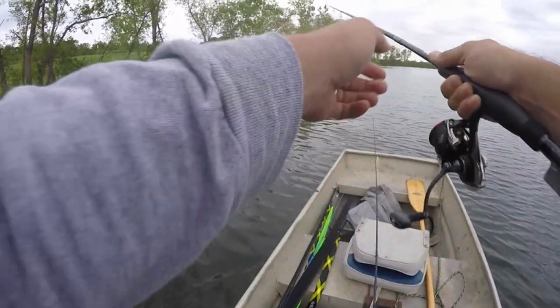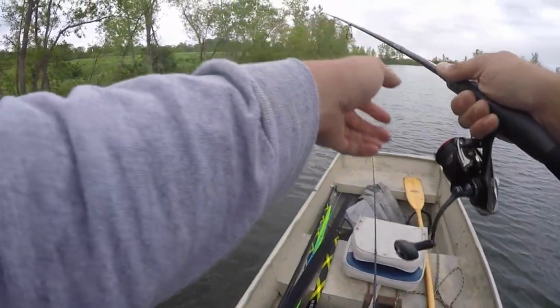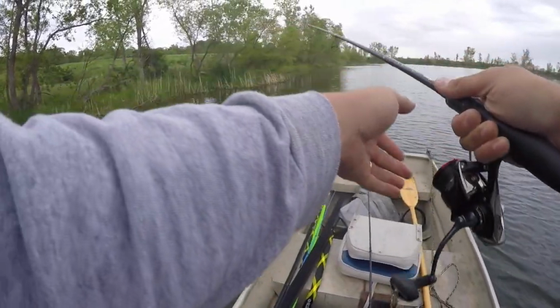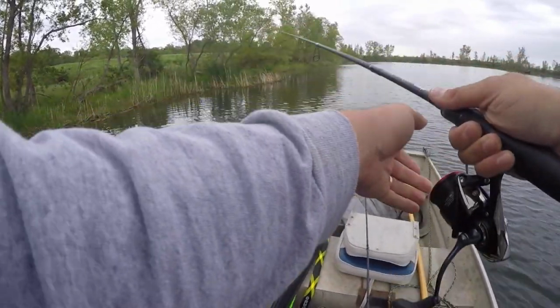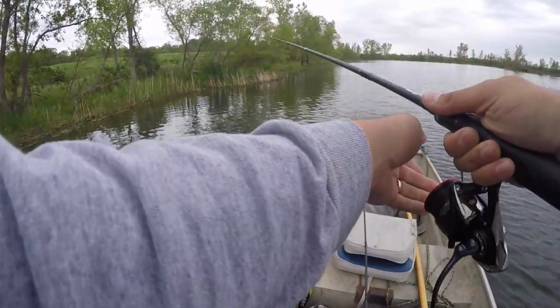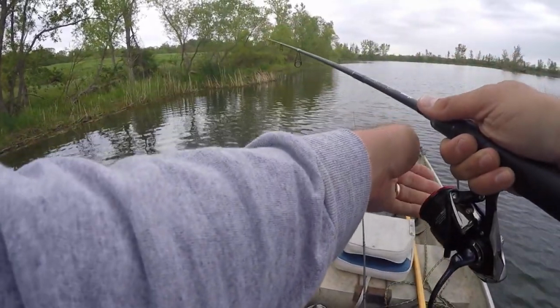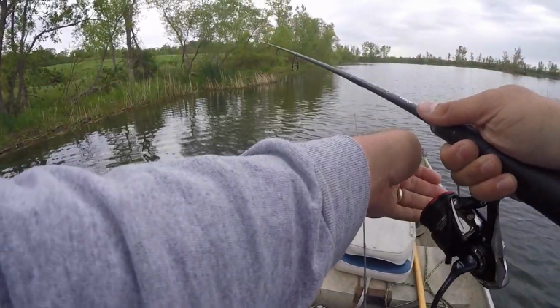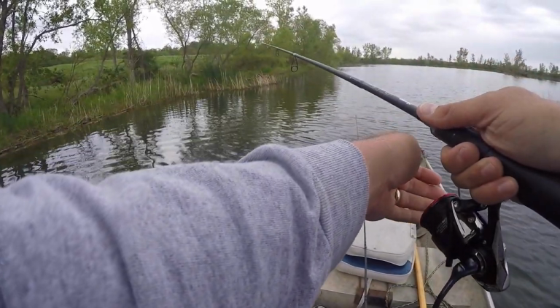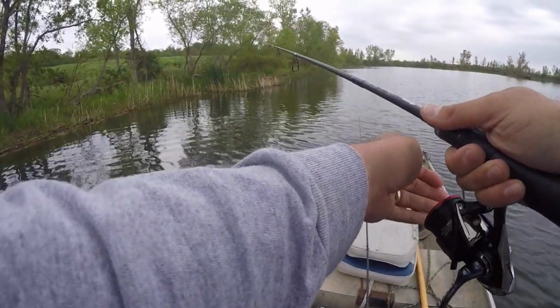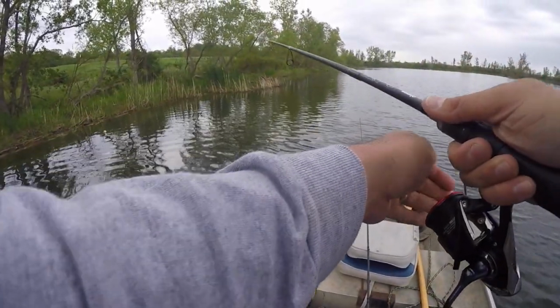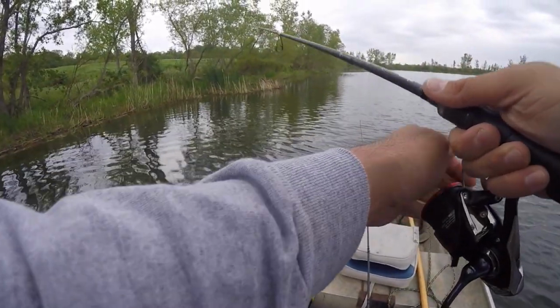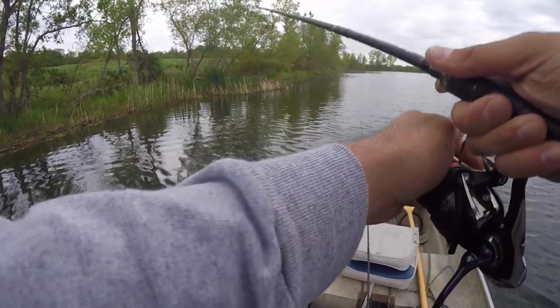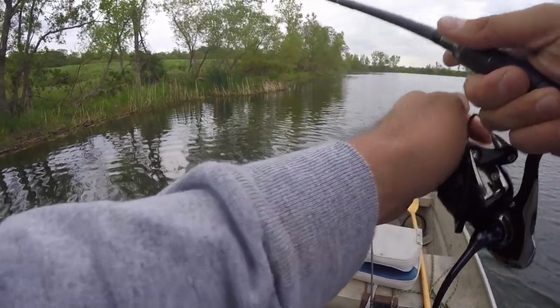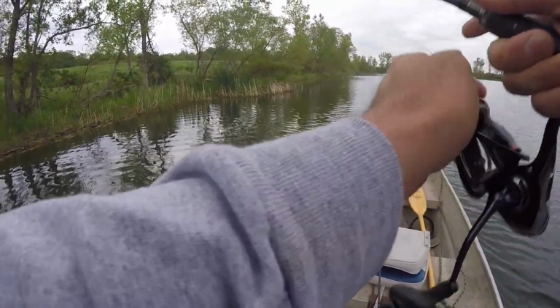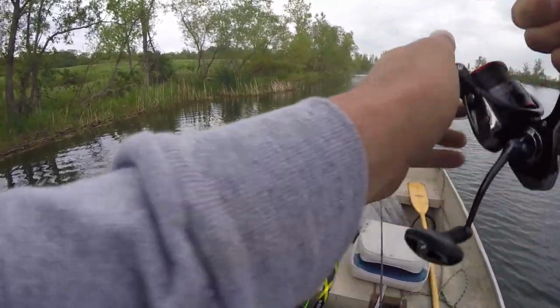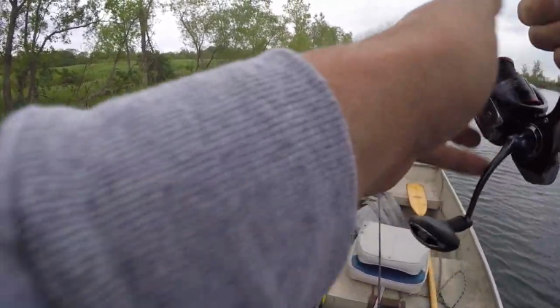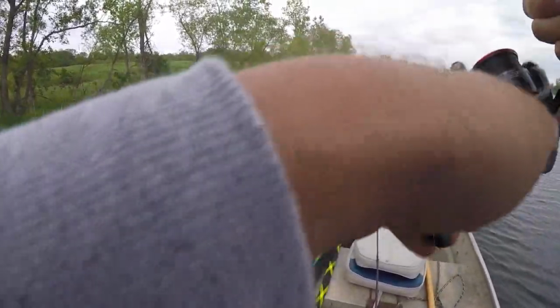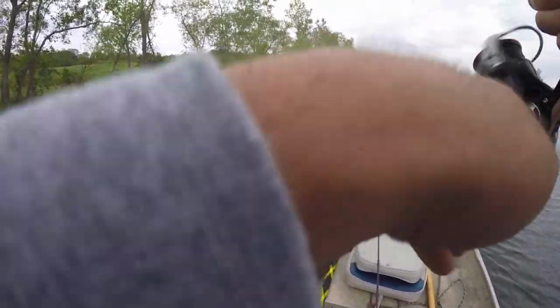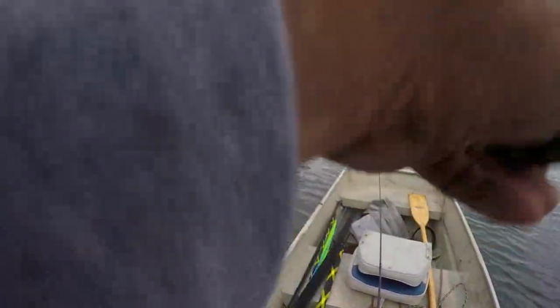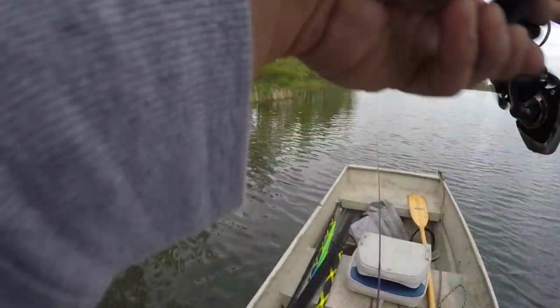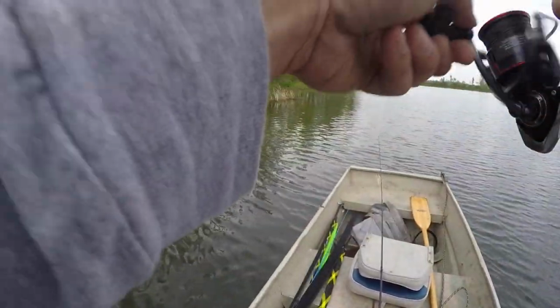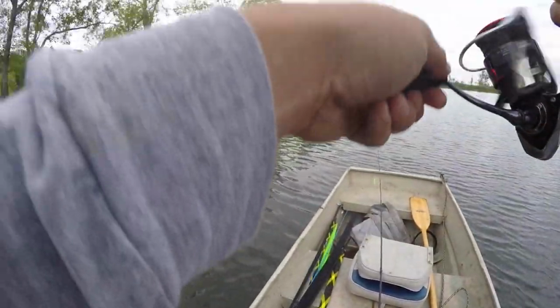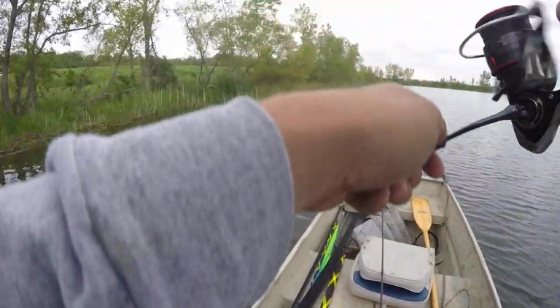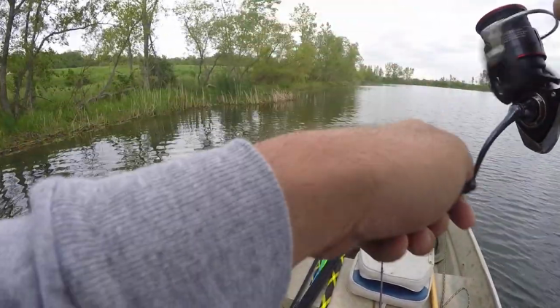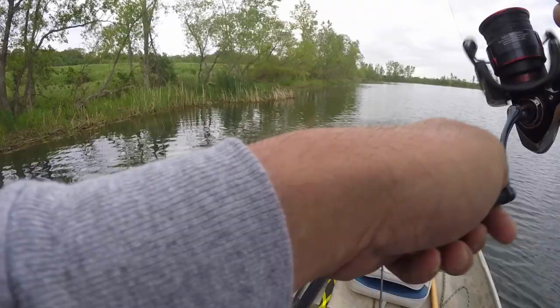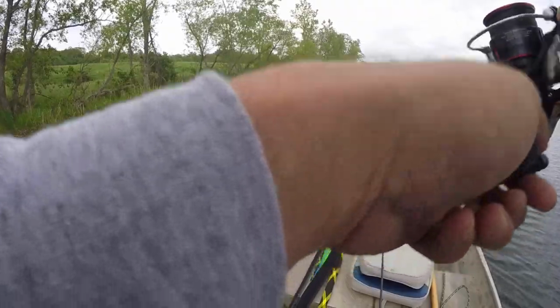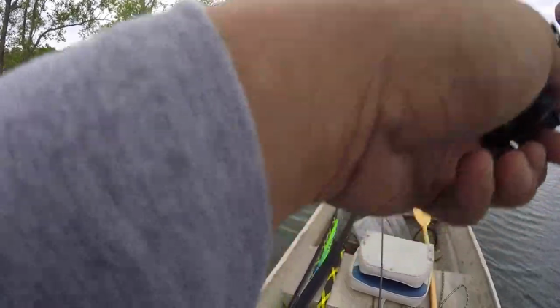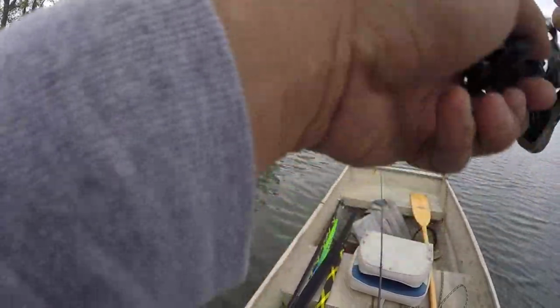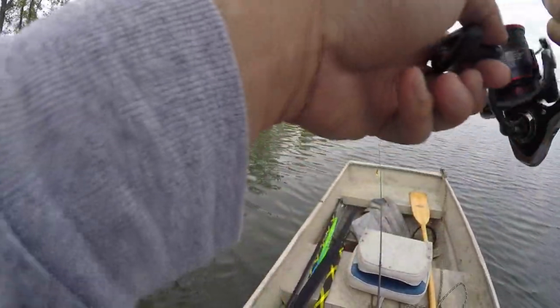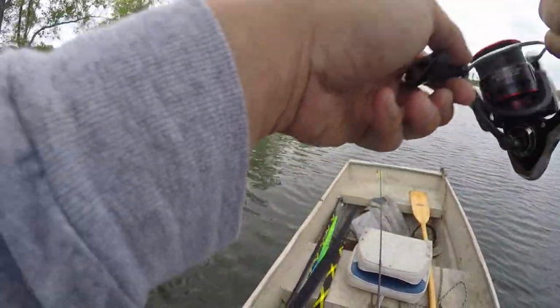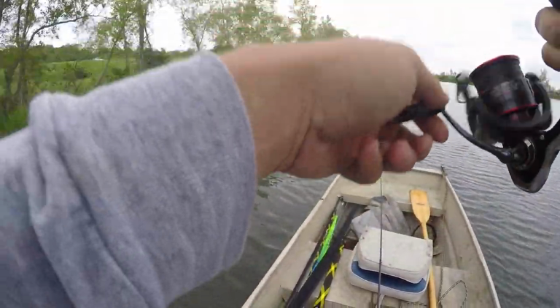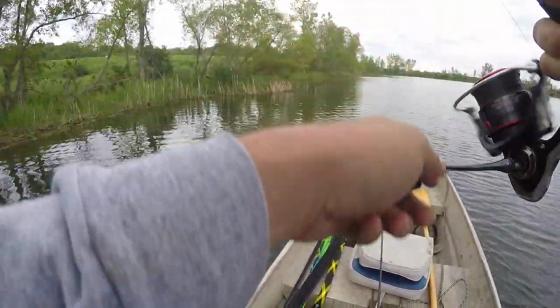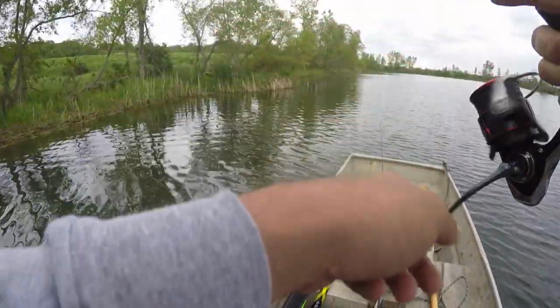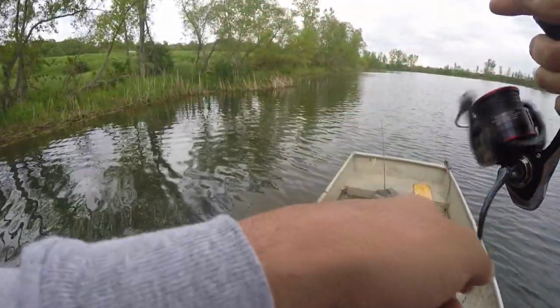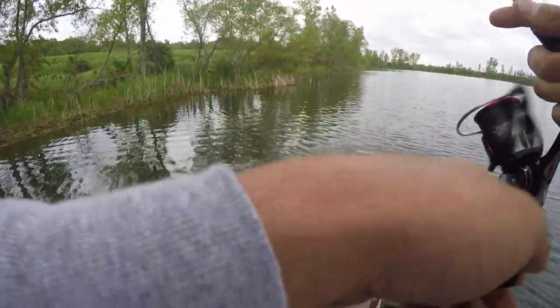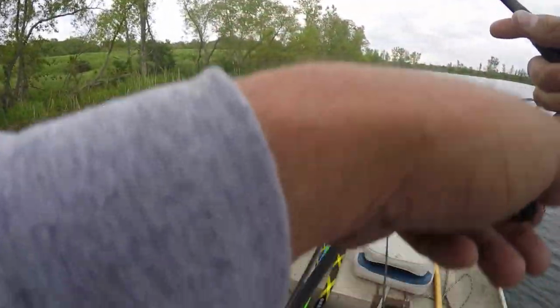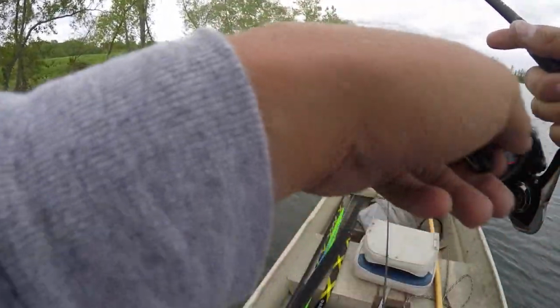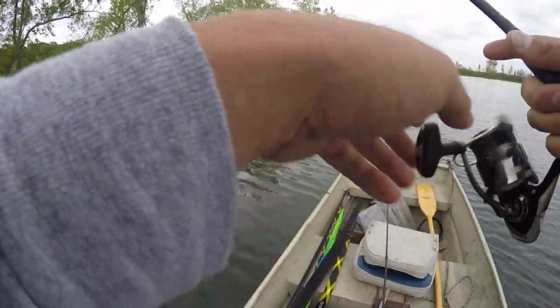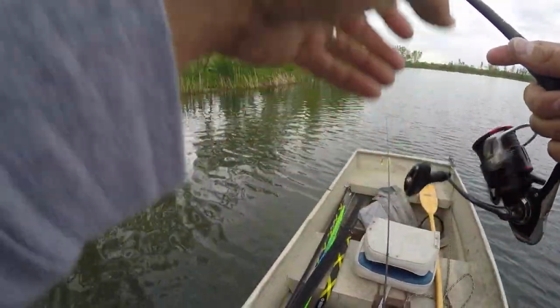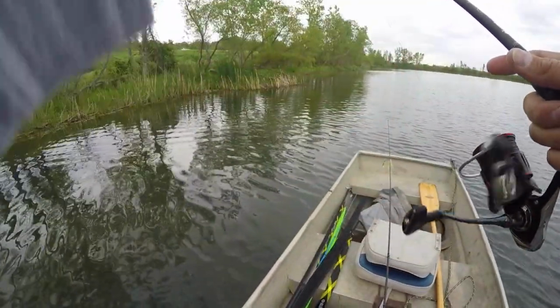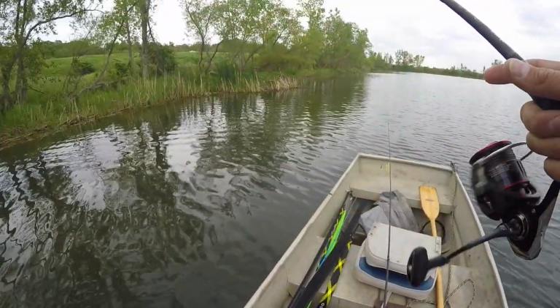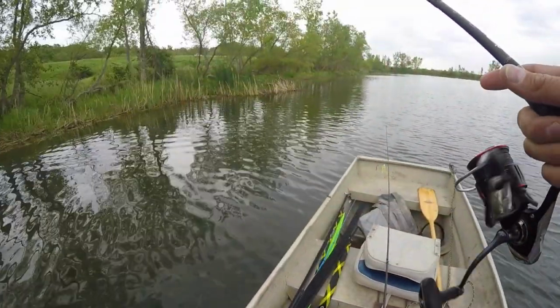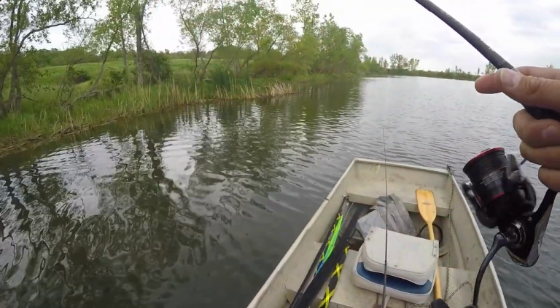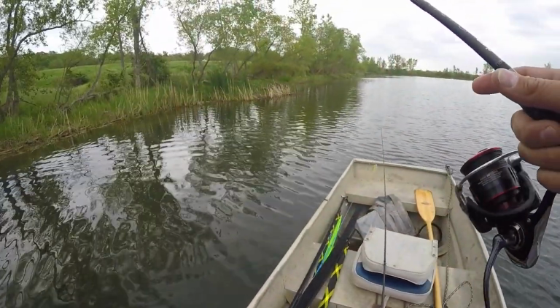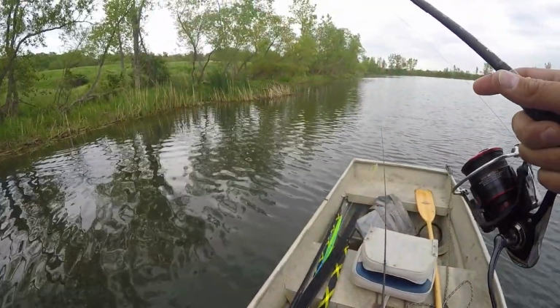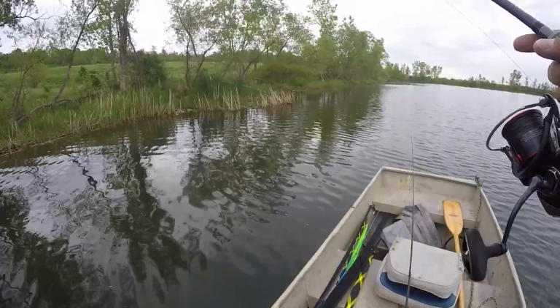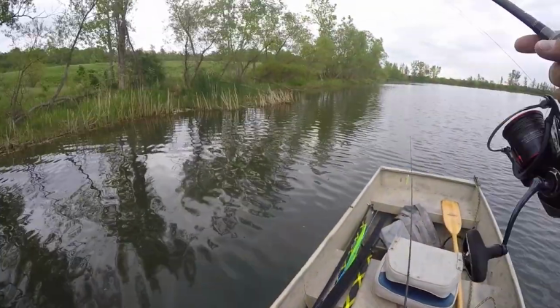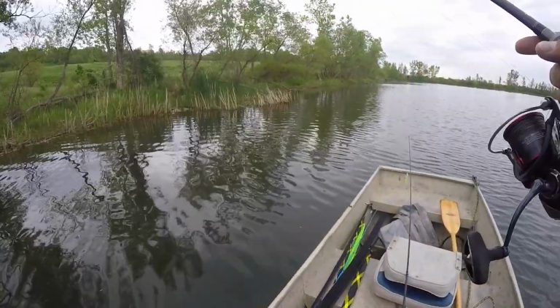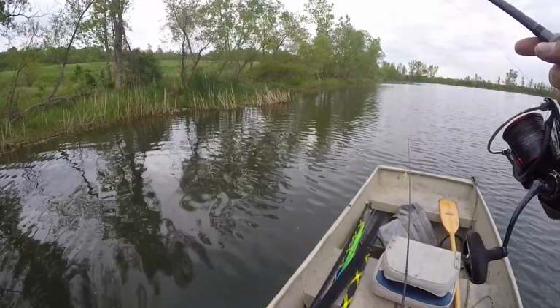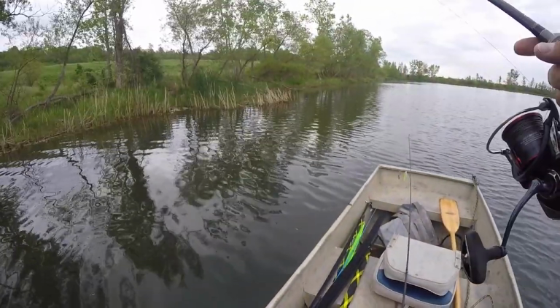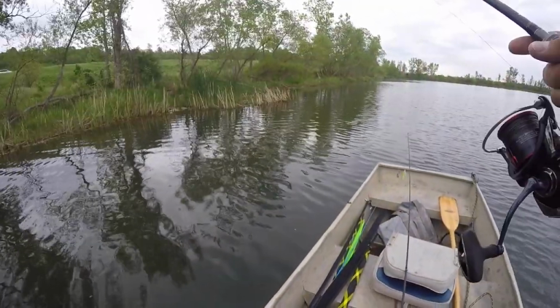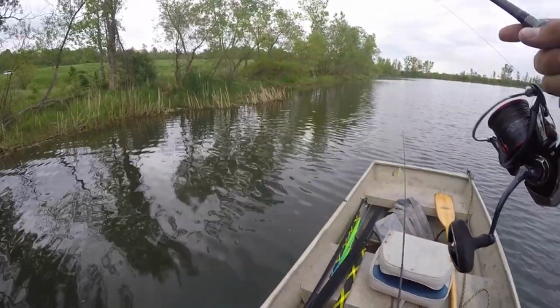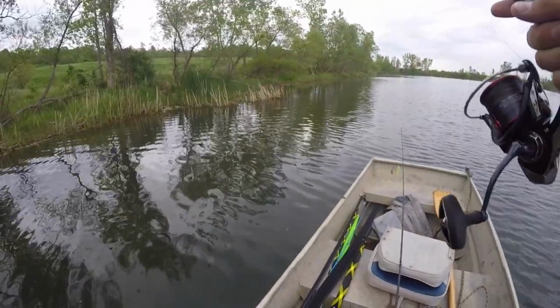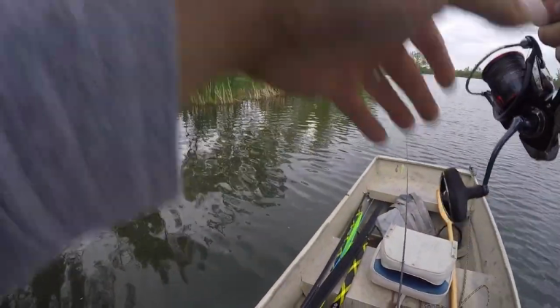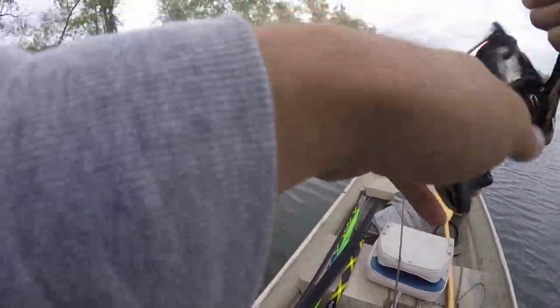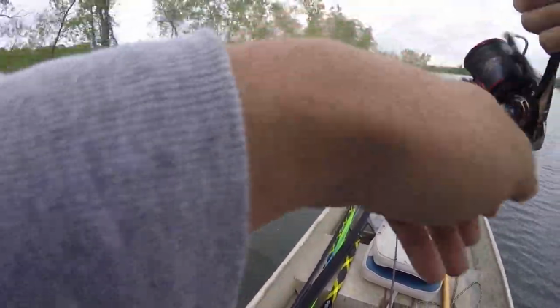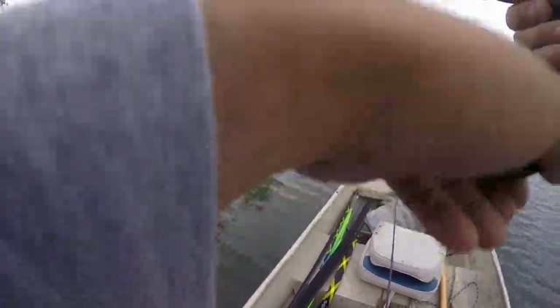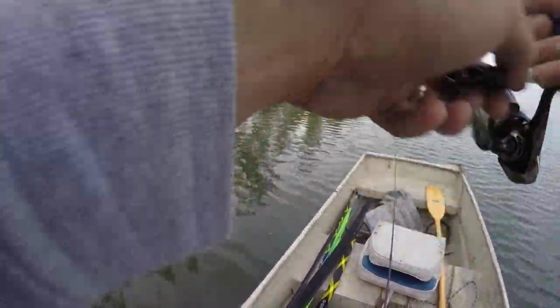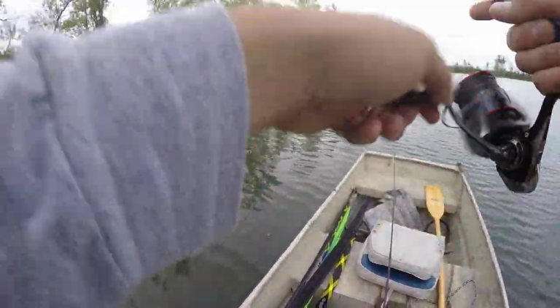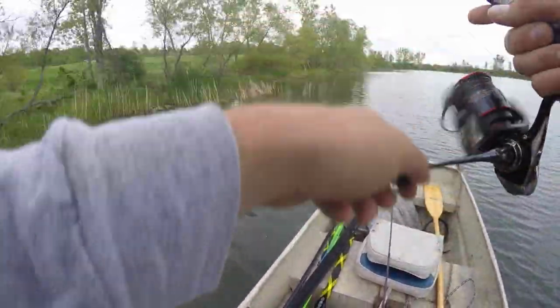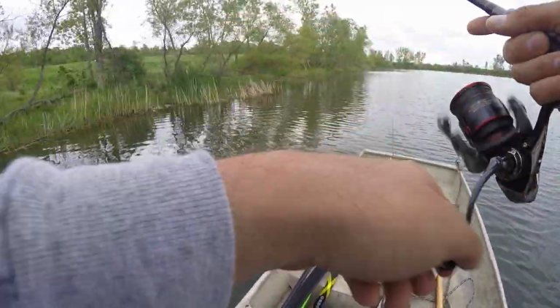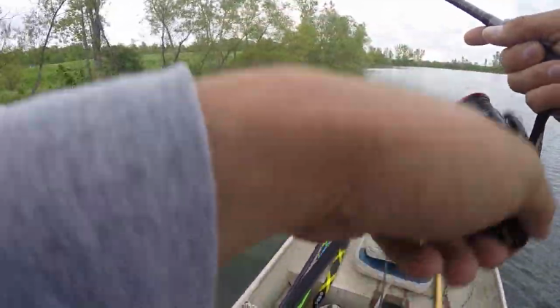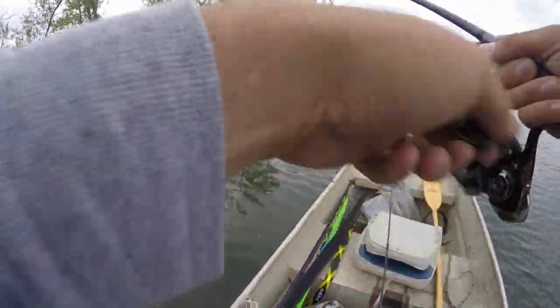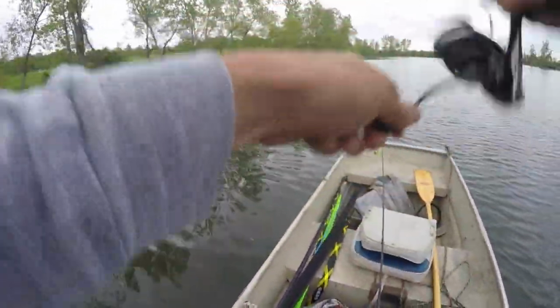Such a simple bait. With this, you're just throwing it out, letting it fall, and this weighted Wacky Rig does all the work itself. You're just letting it do its own thing on the fall.